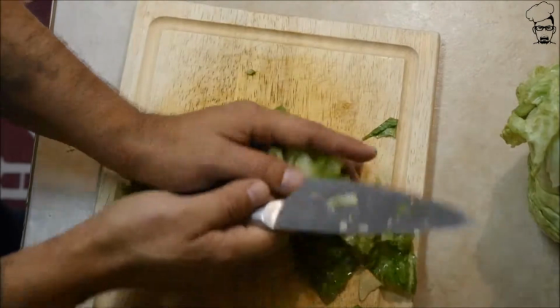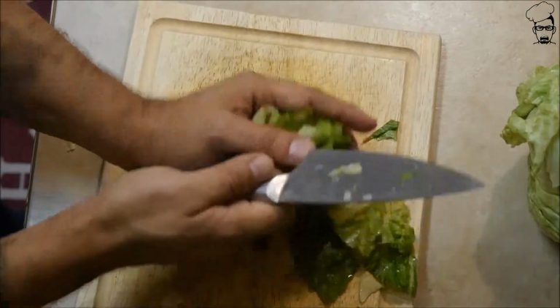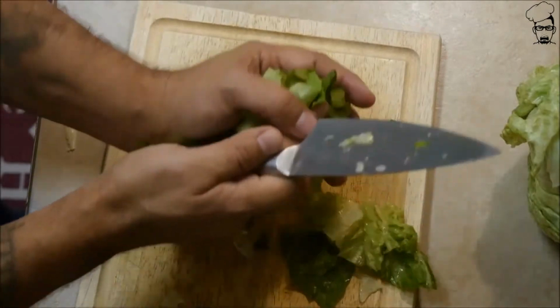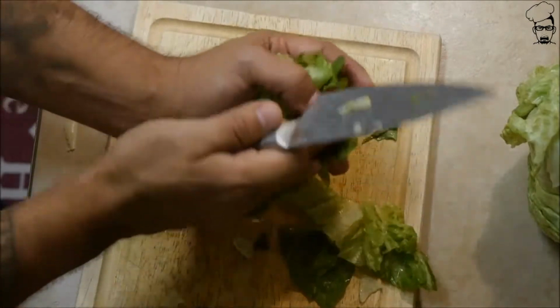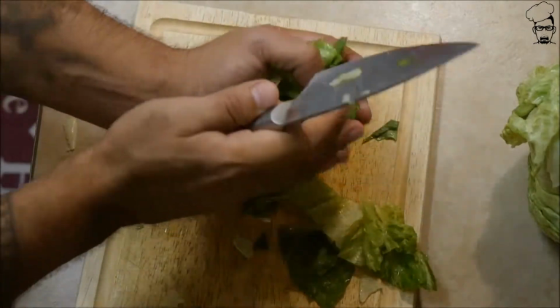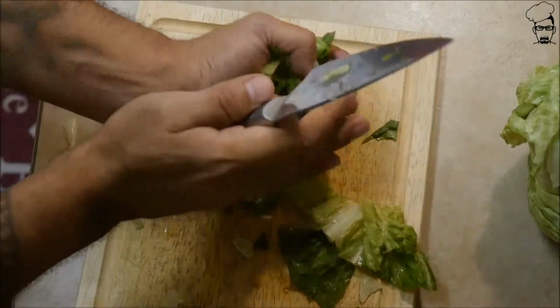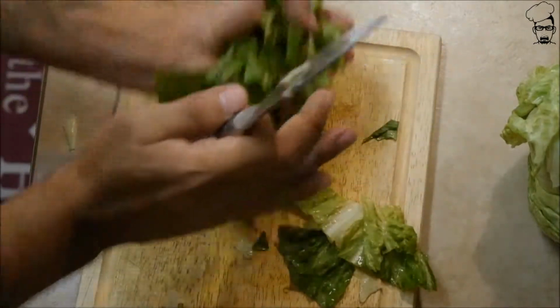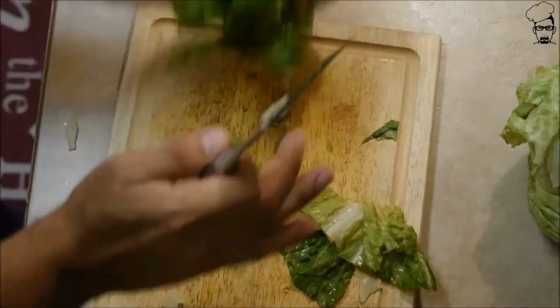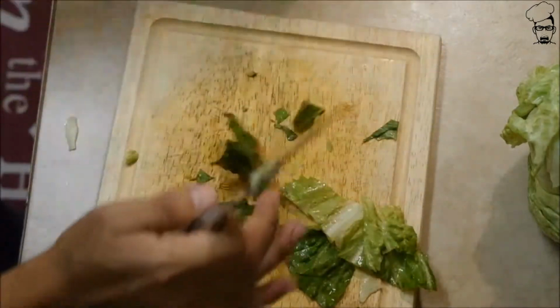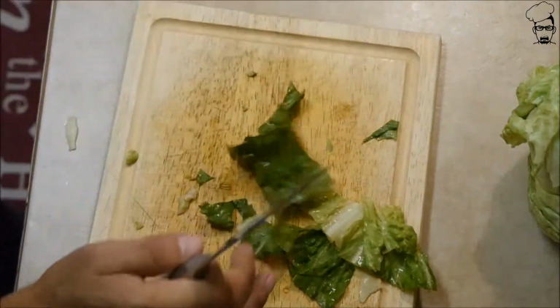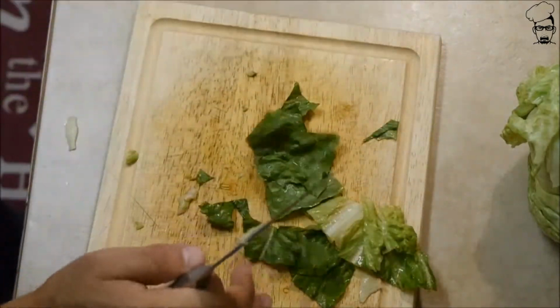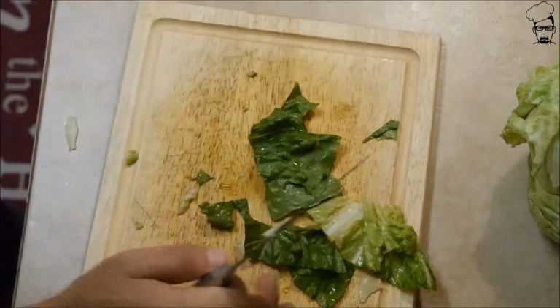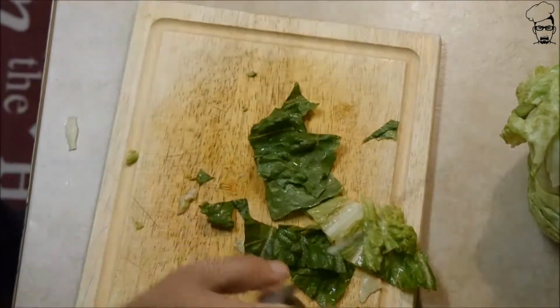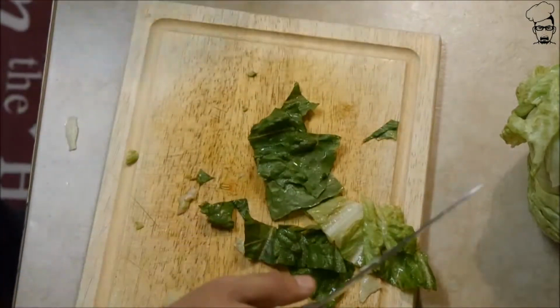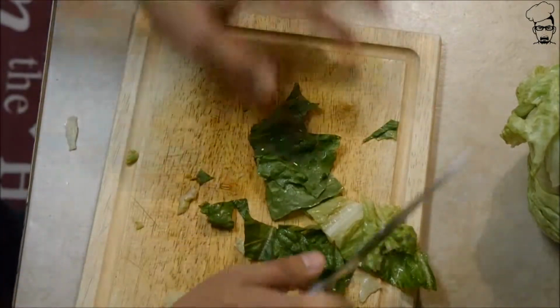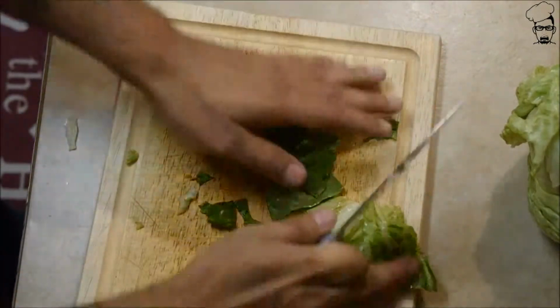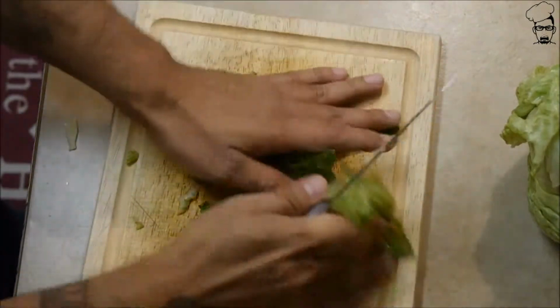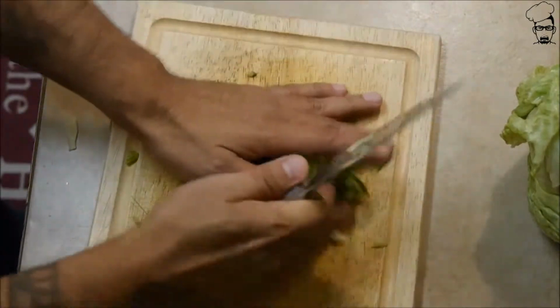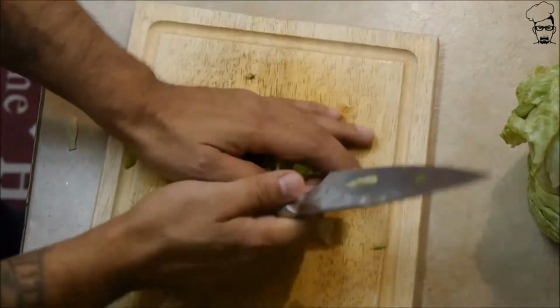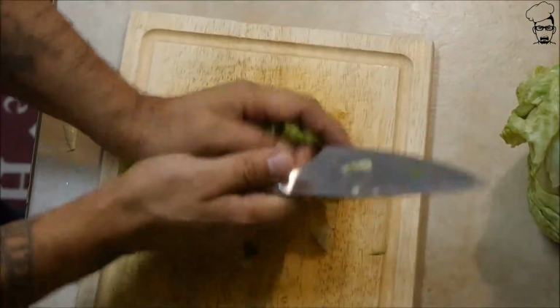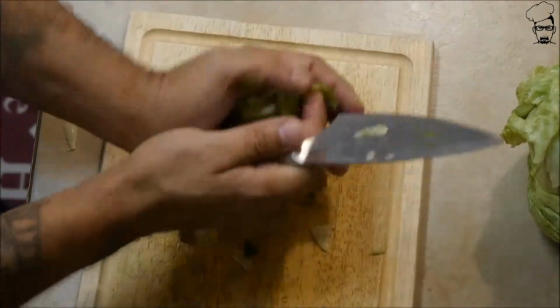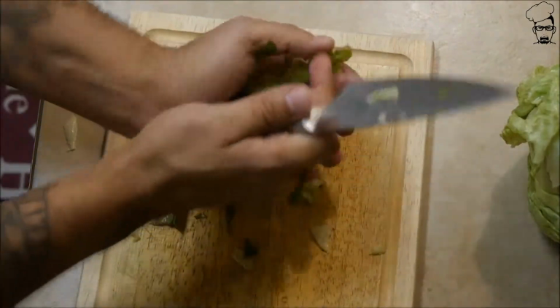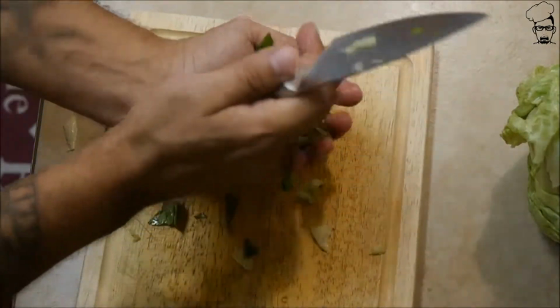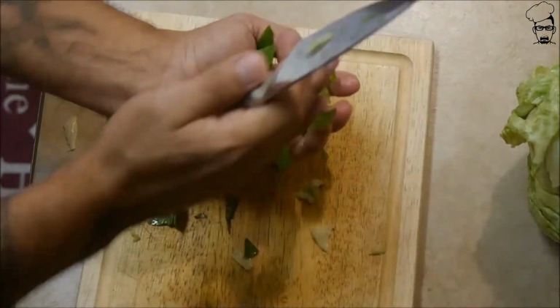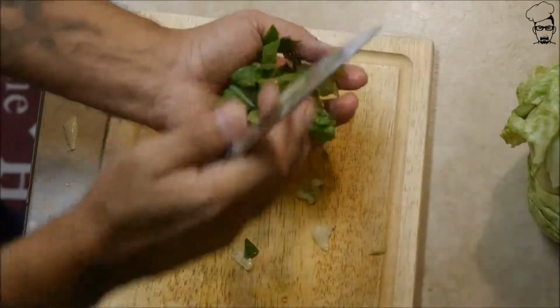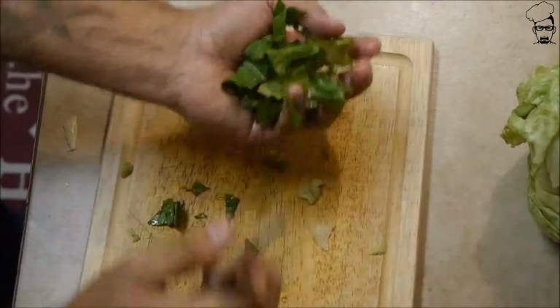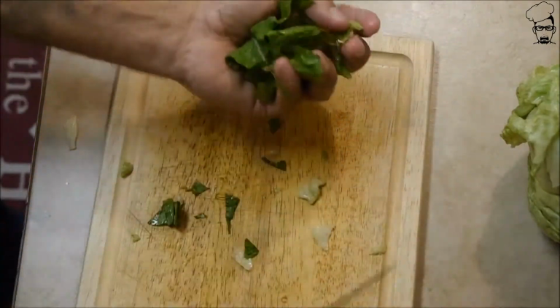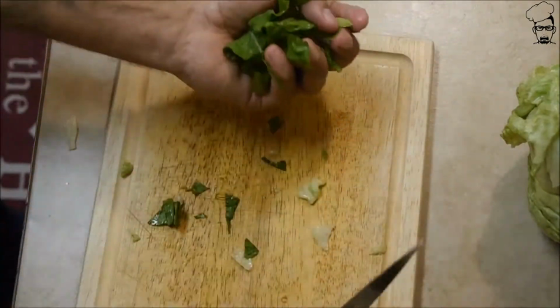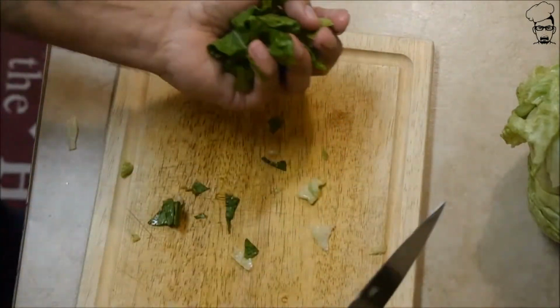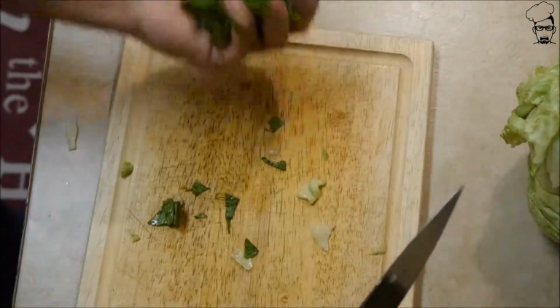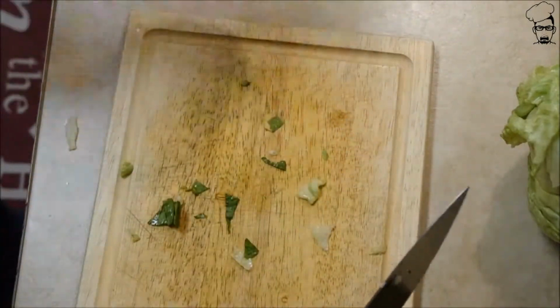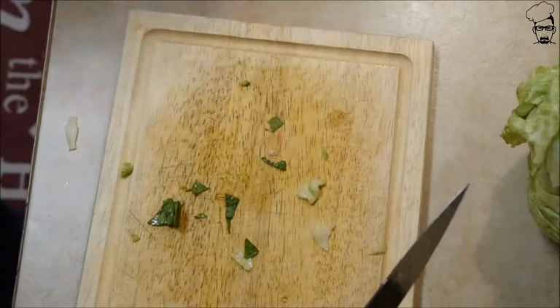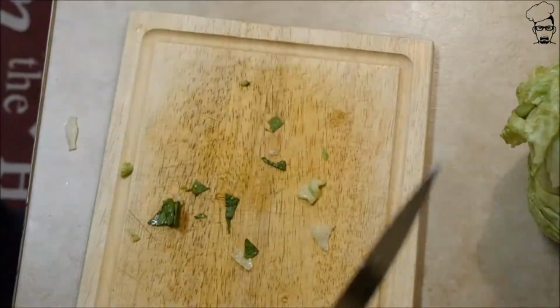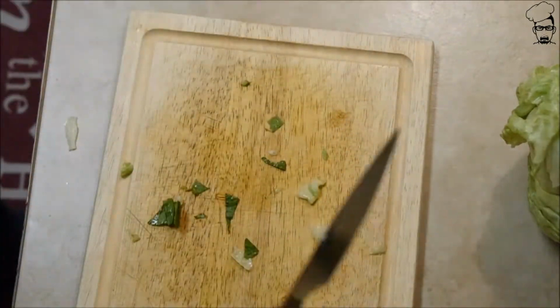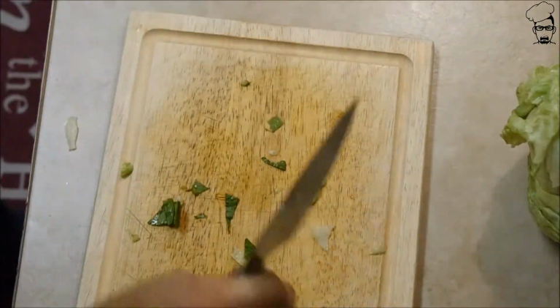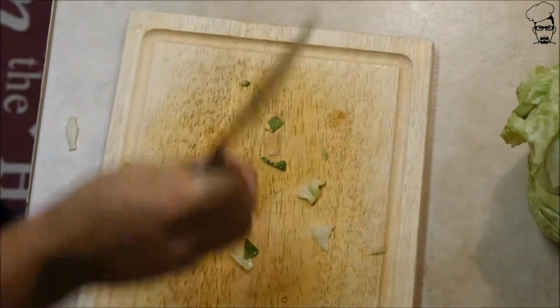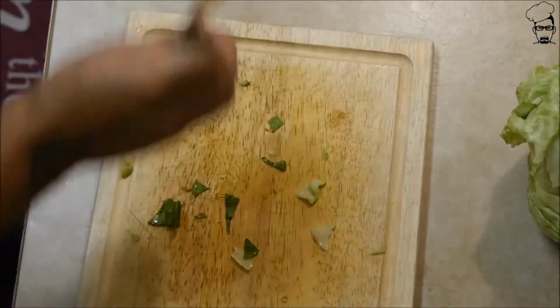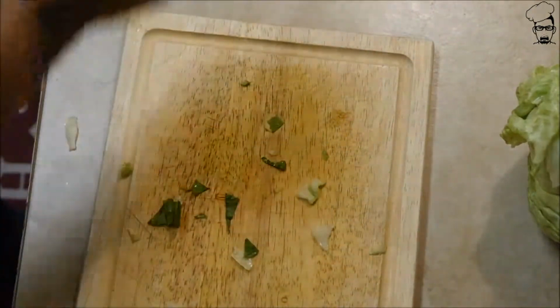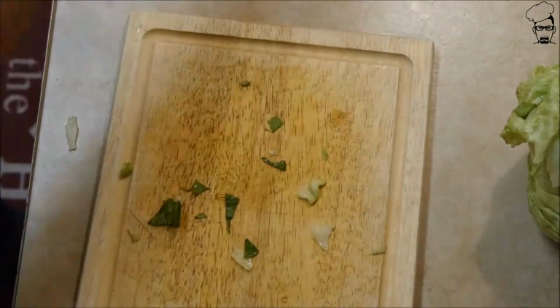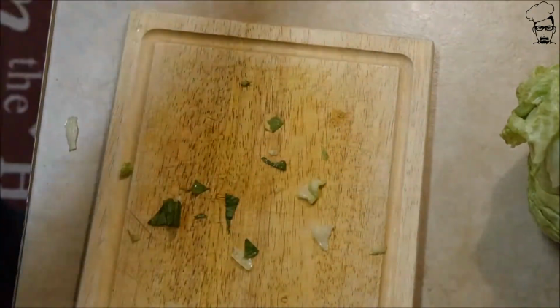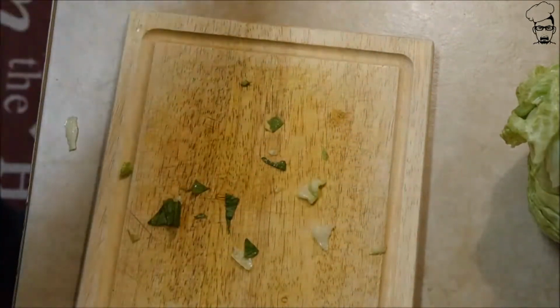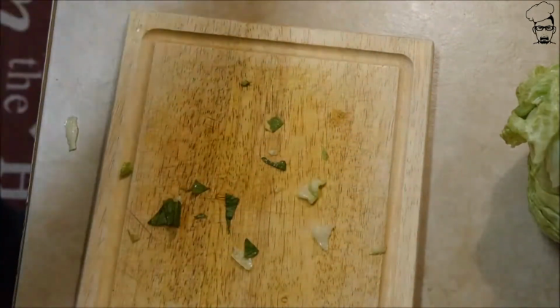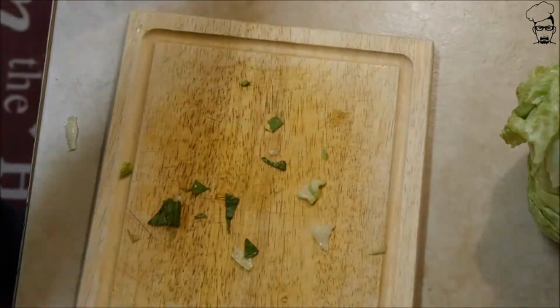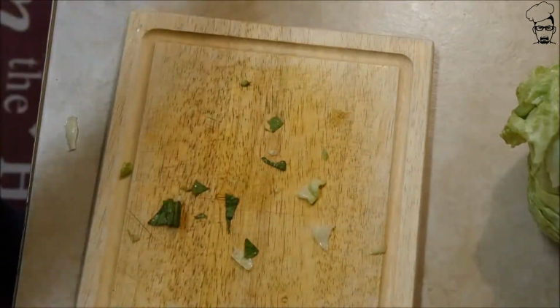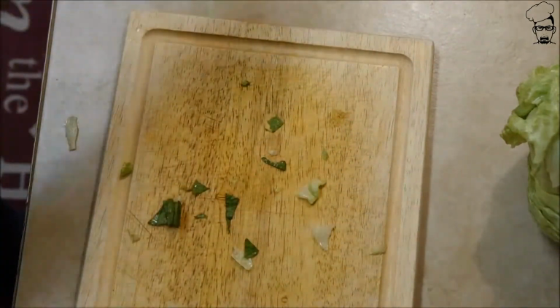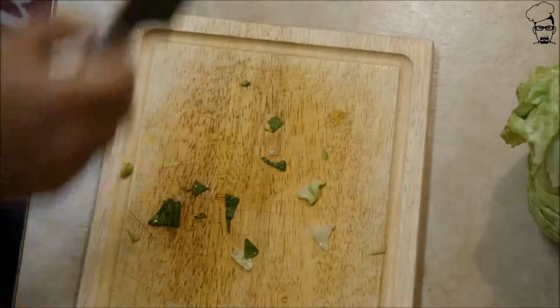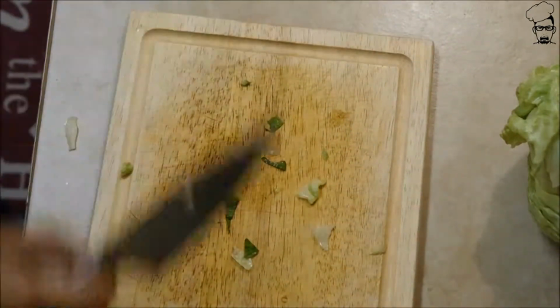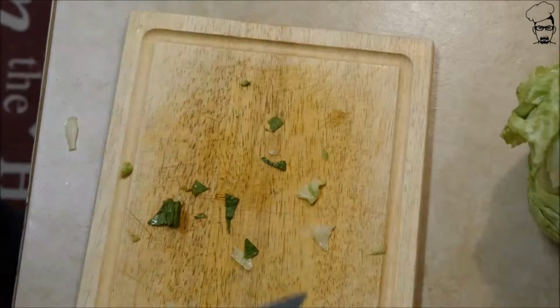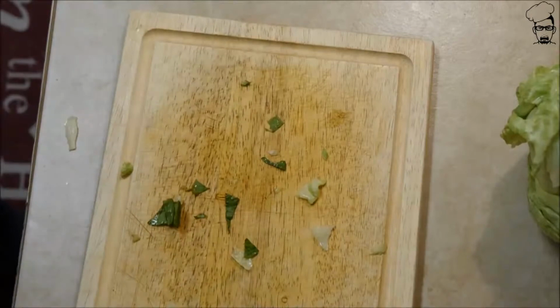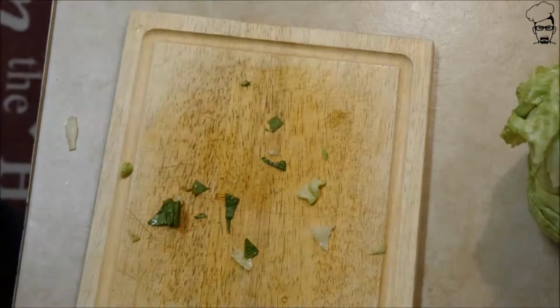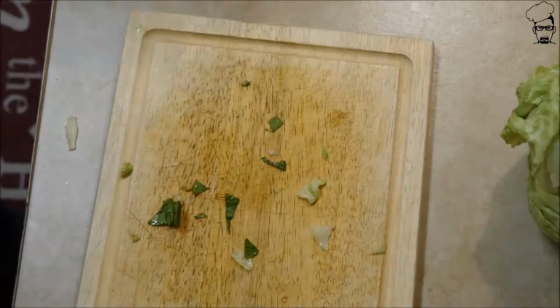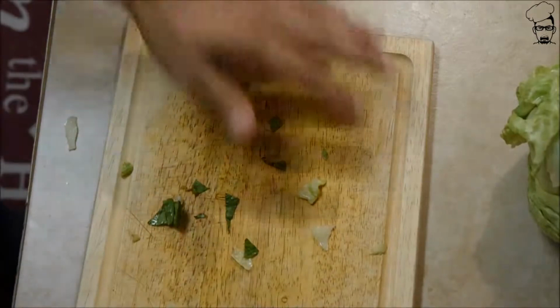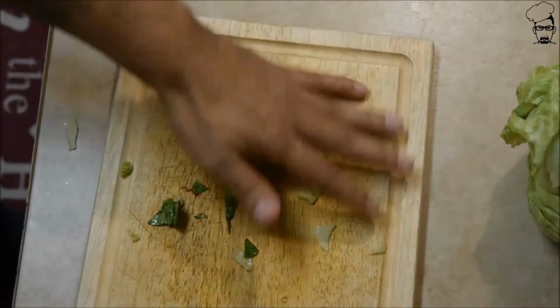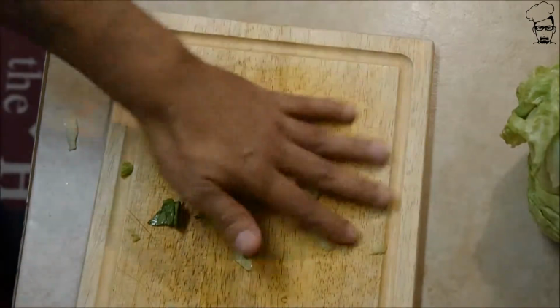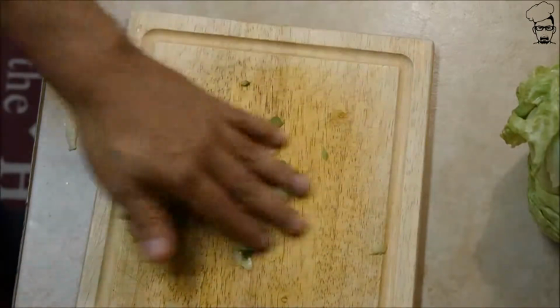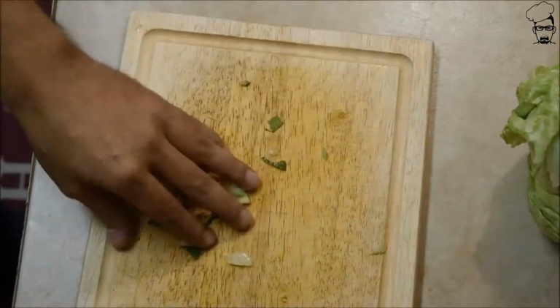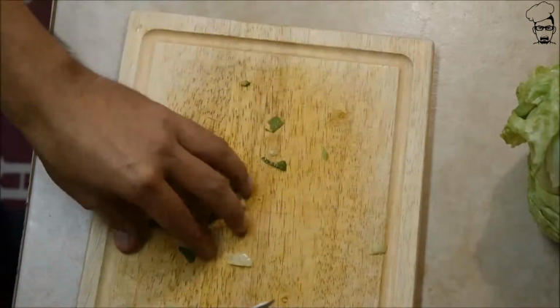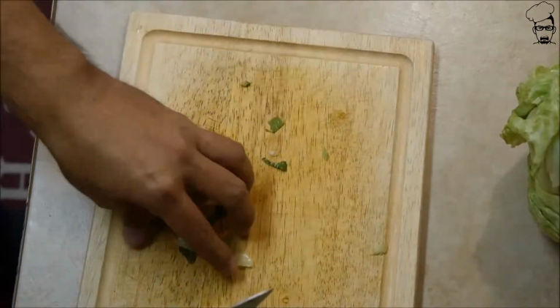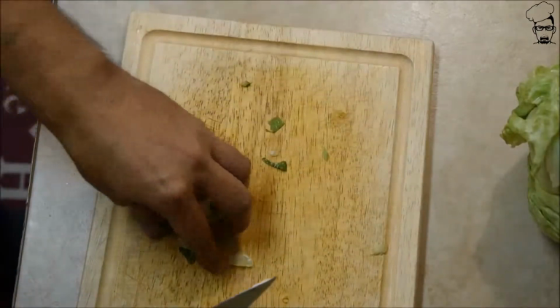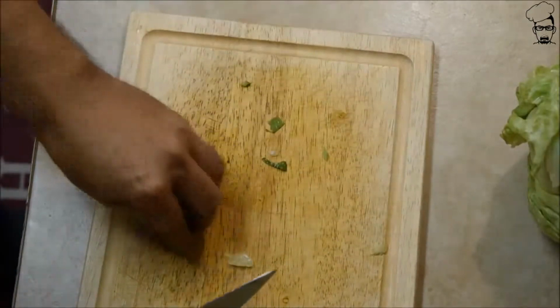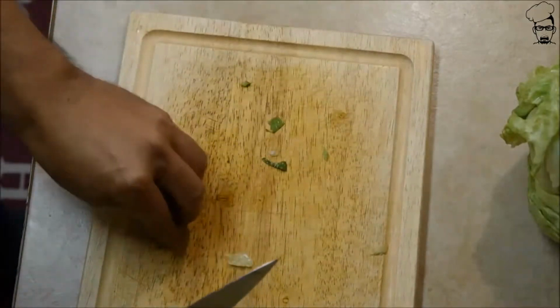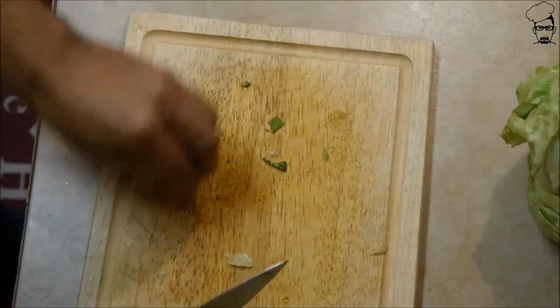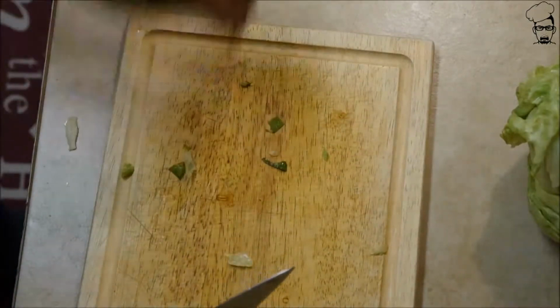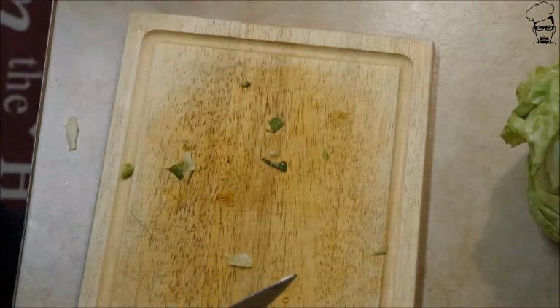Cut it up. Rinse off your romaine lettuce as well and pat it dry.